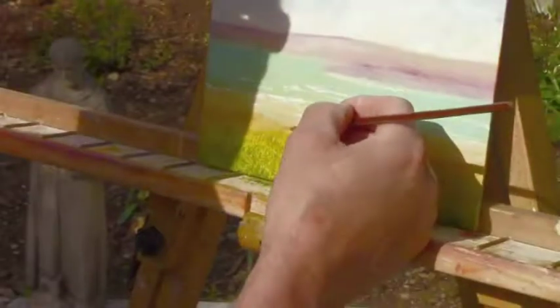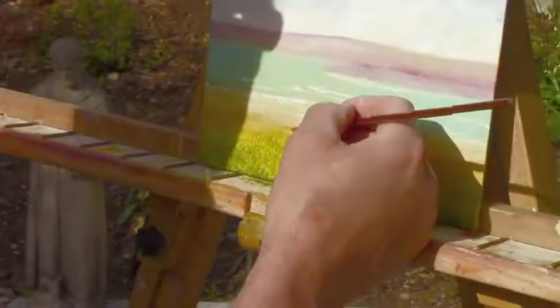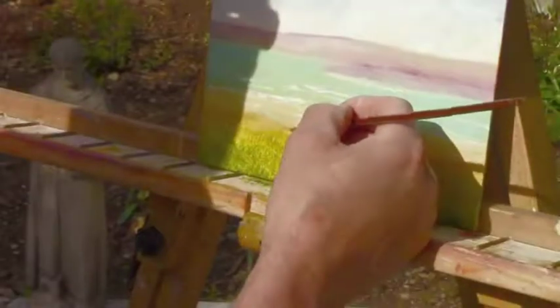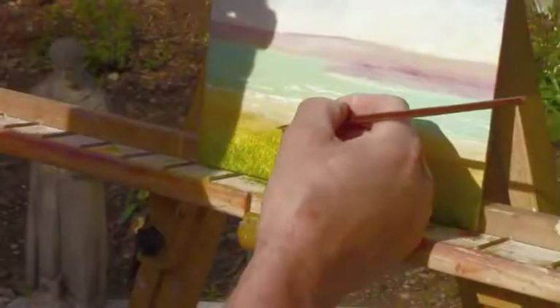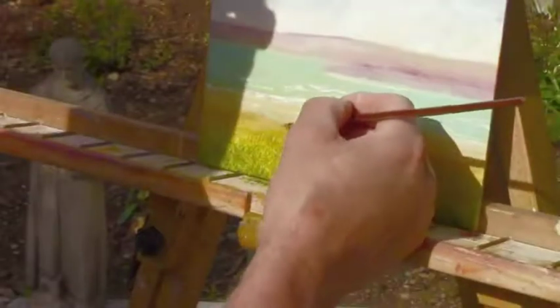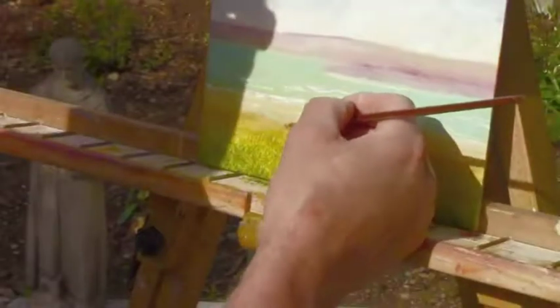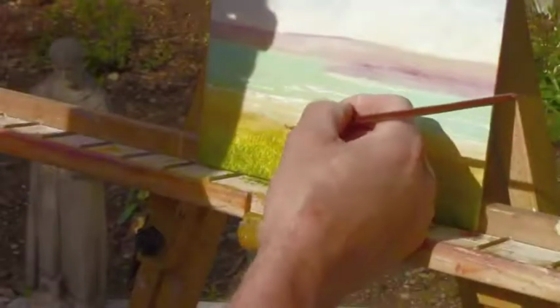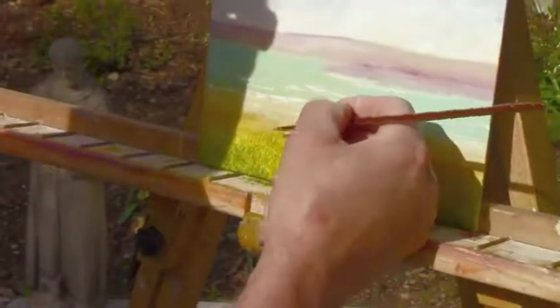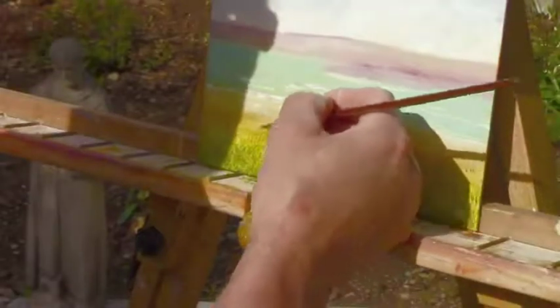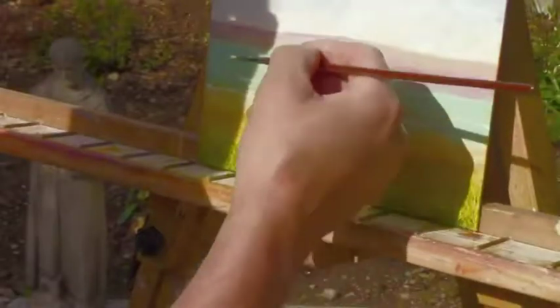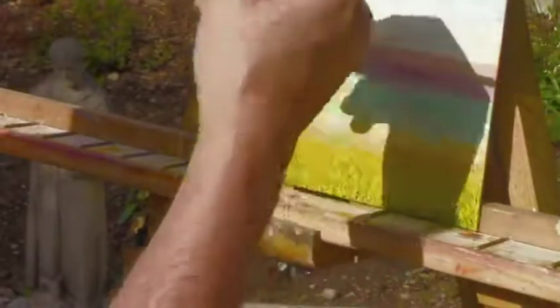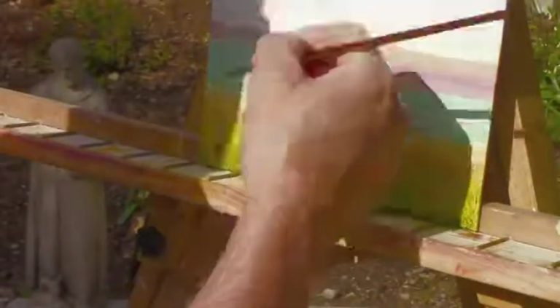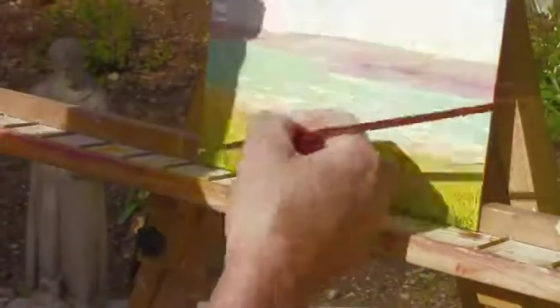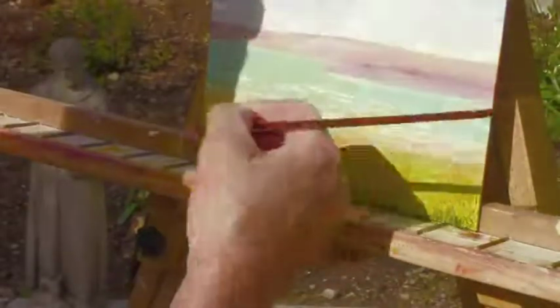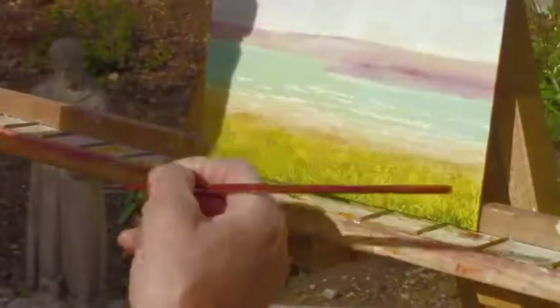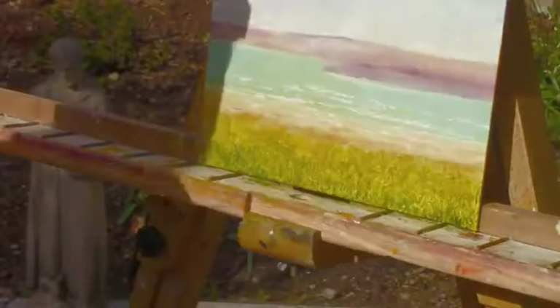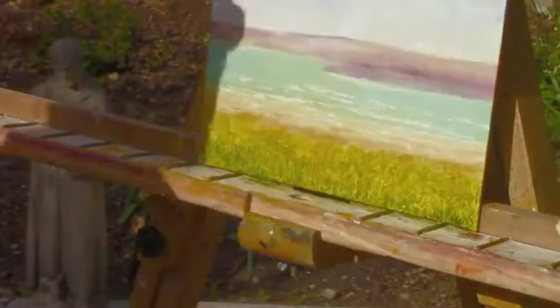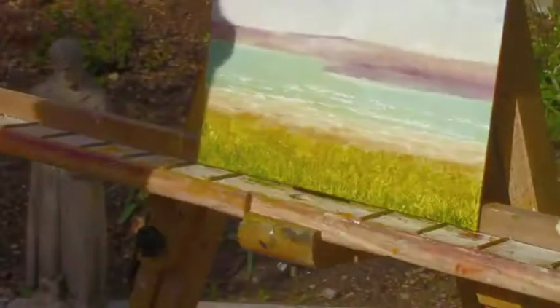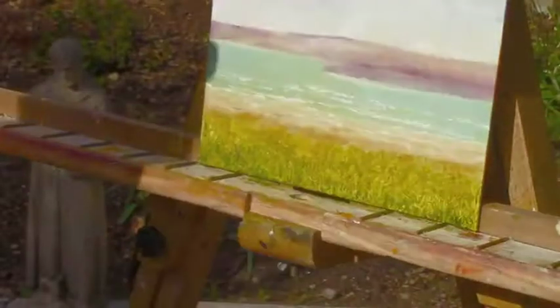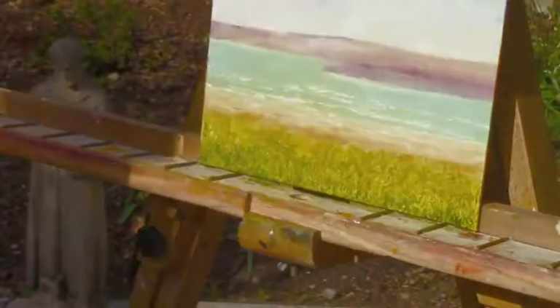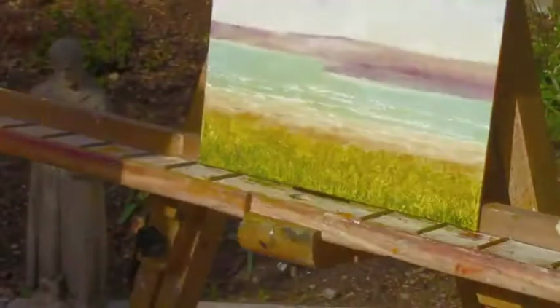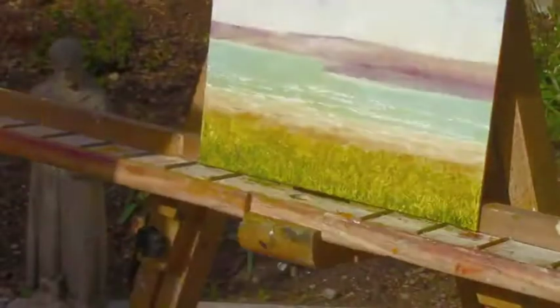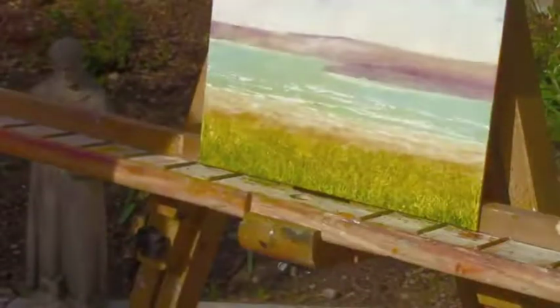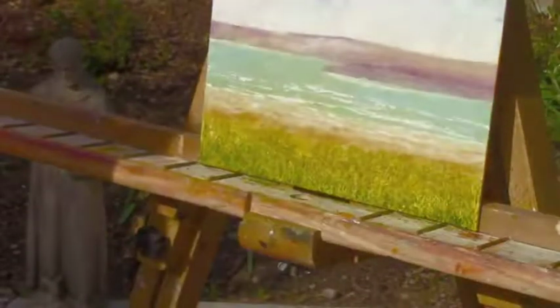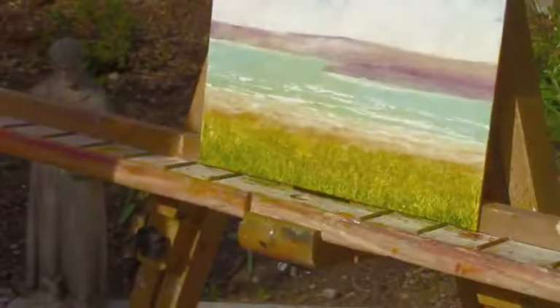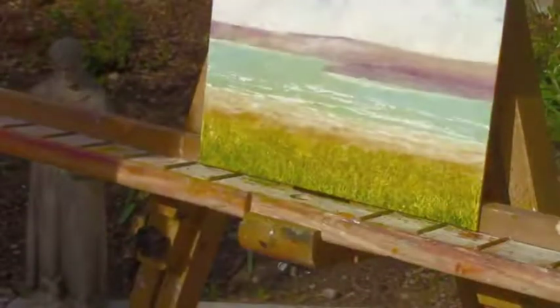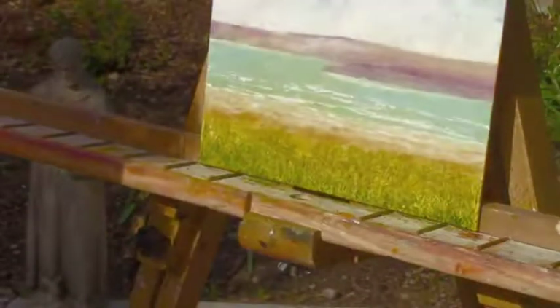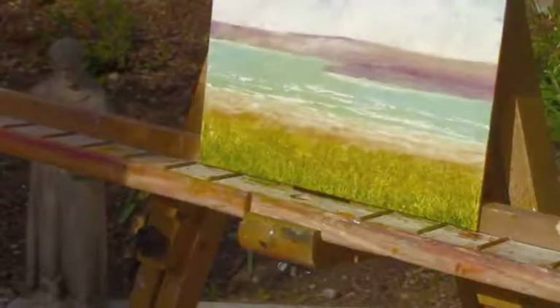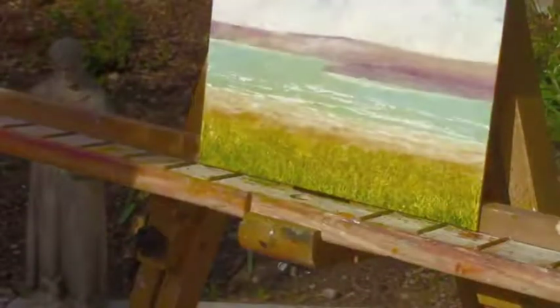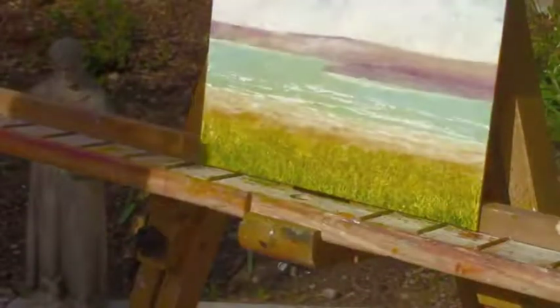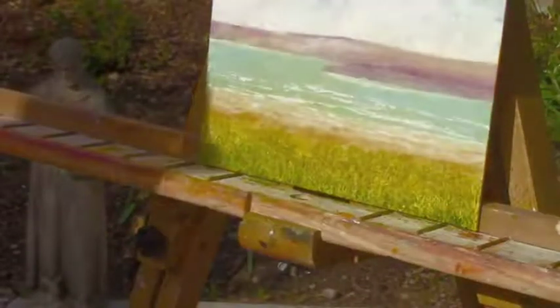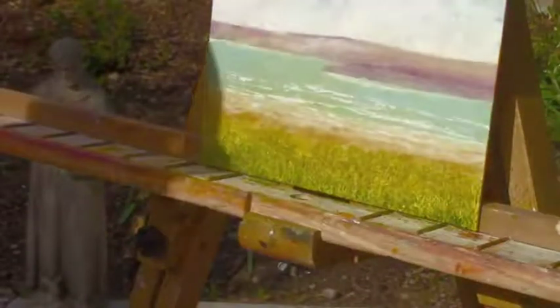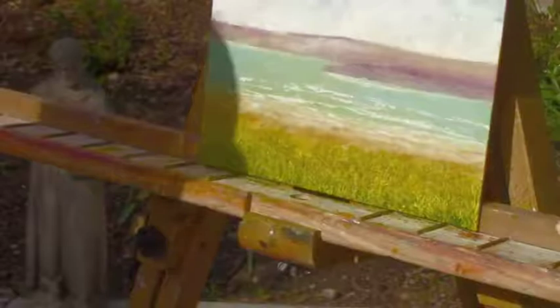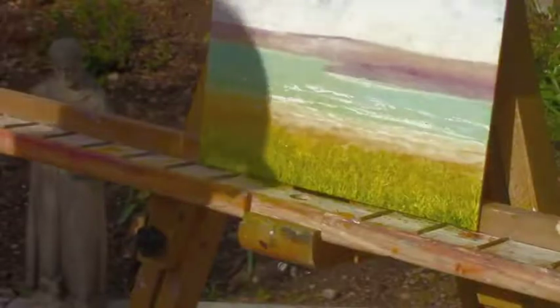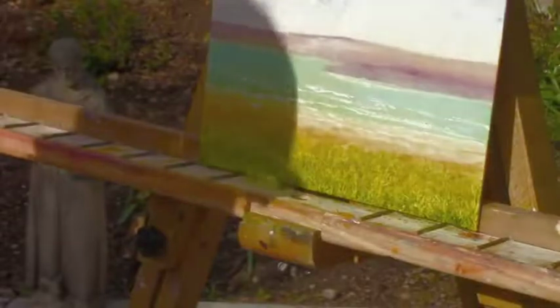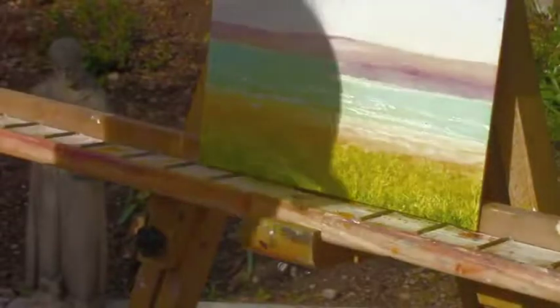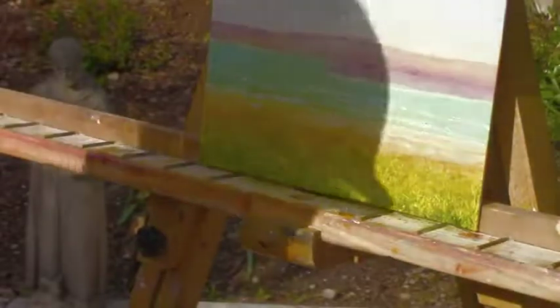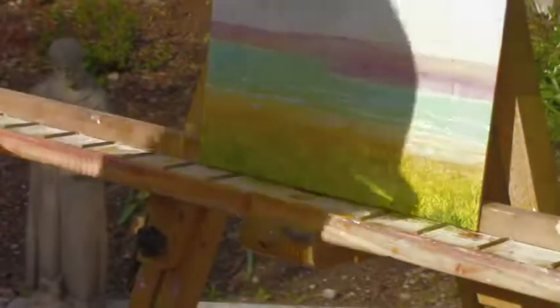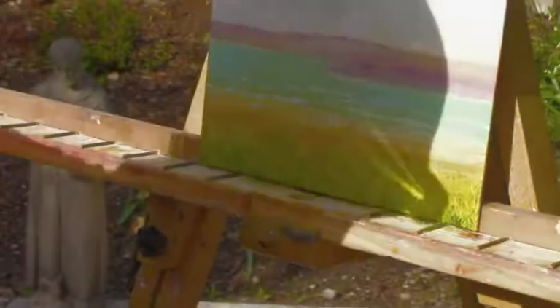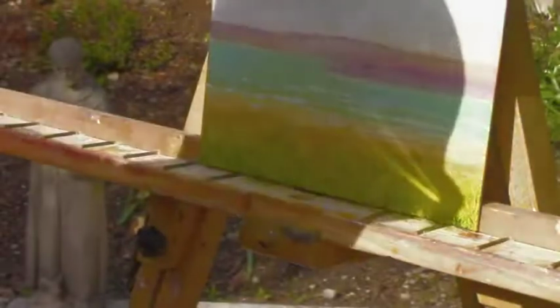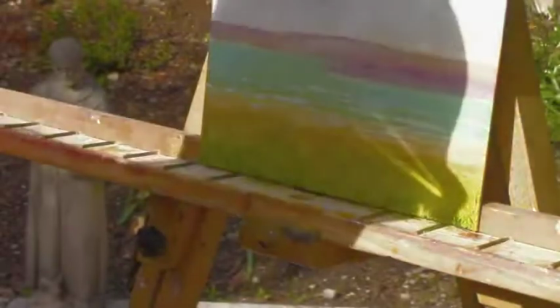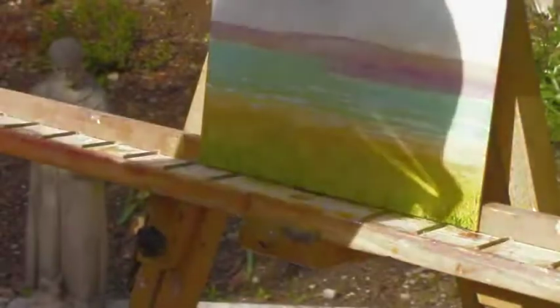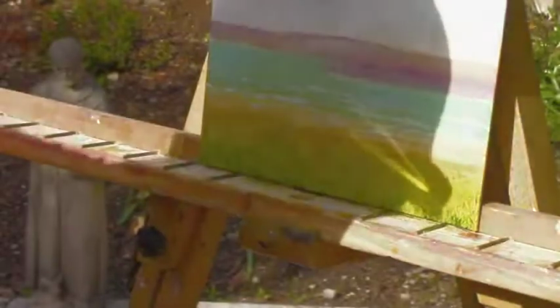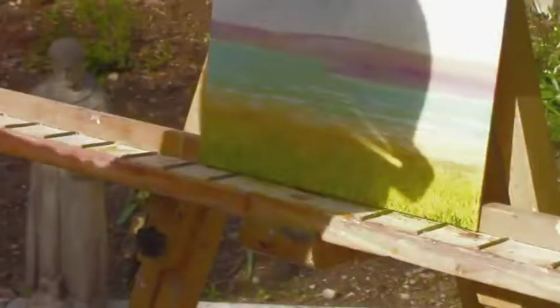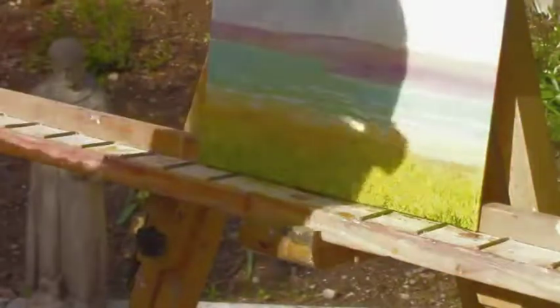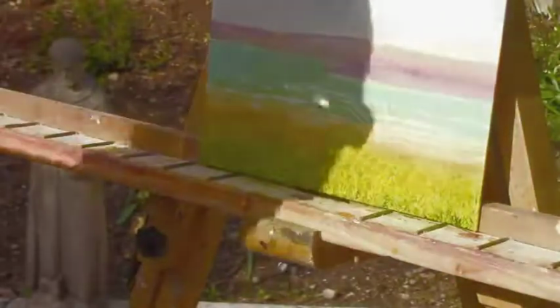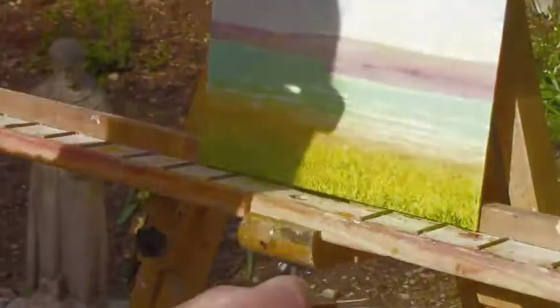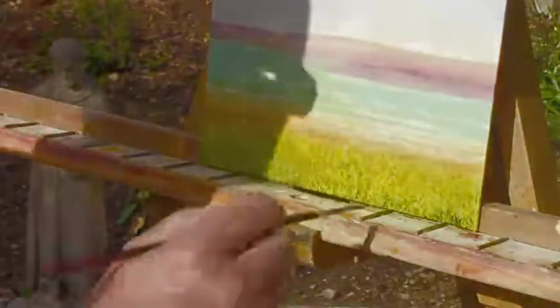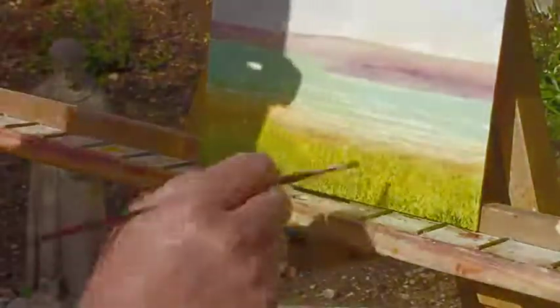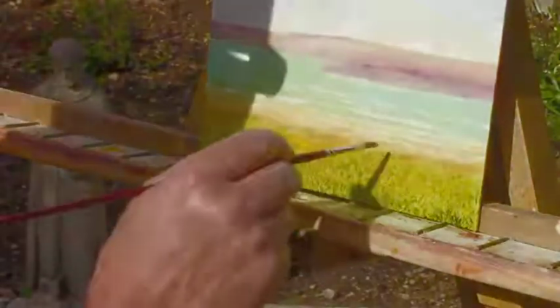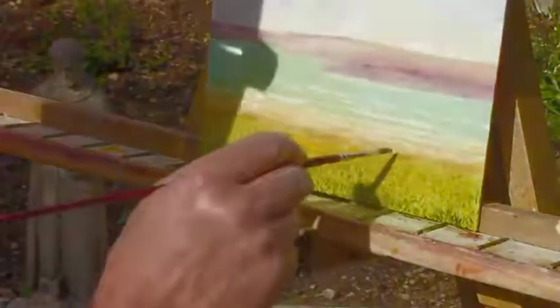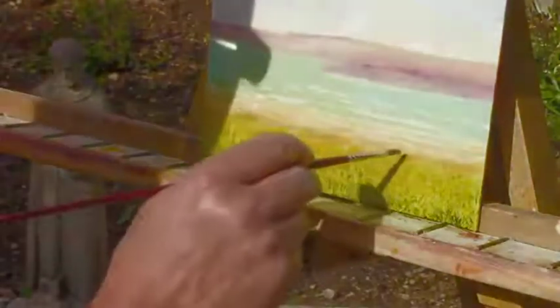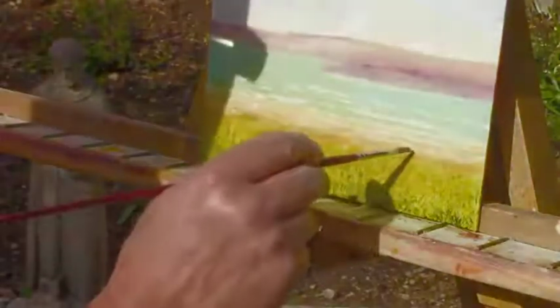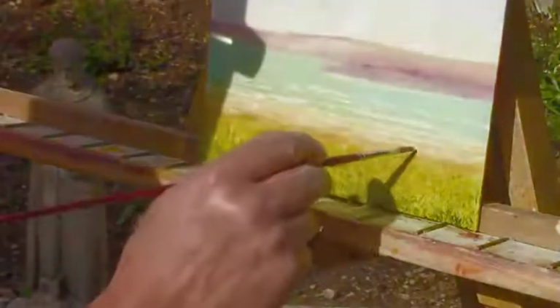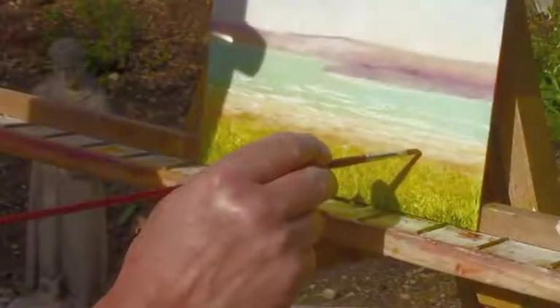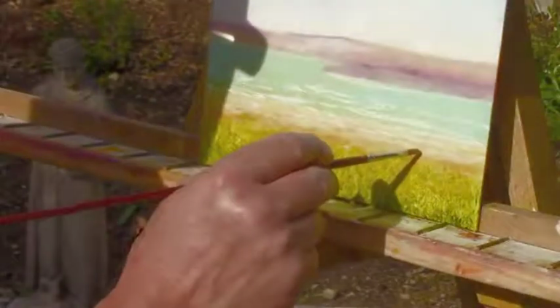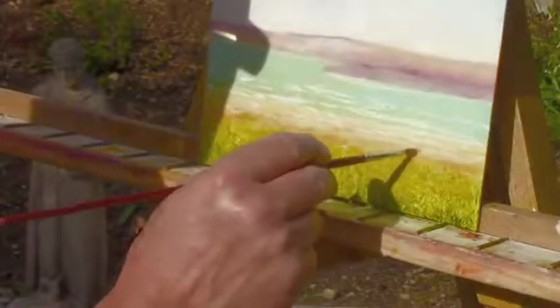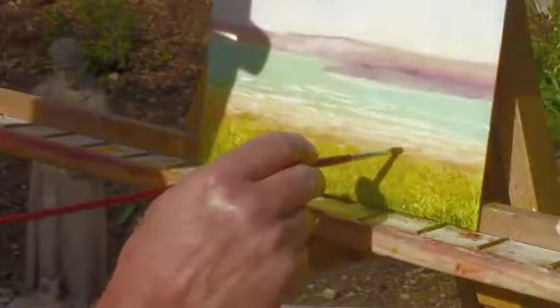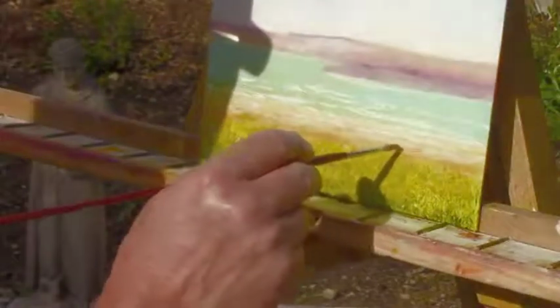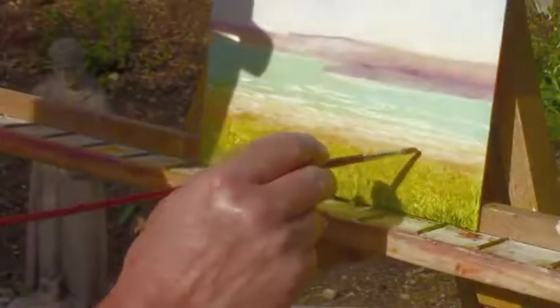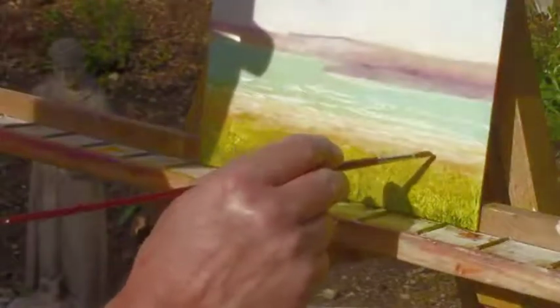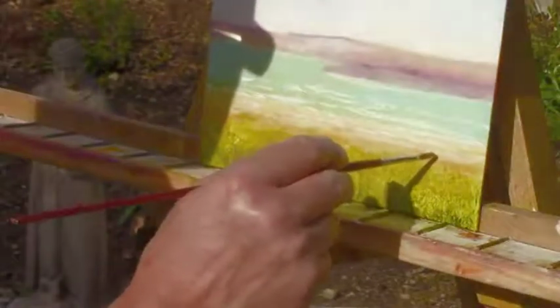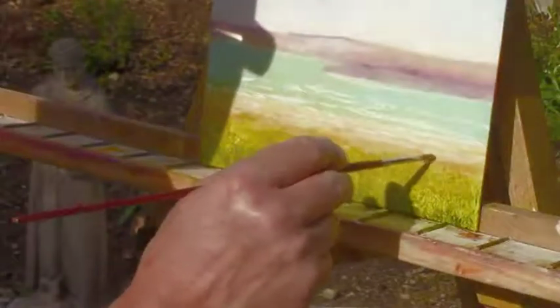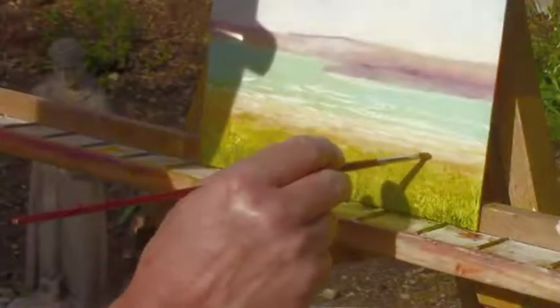Remember everything's kind of coming in this way towards the beach. There you go, I'll just darken that out a little.